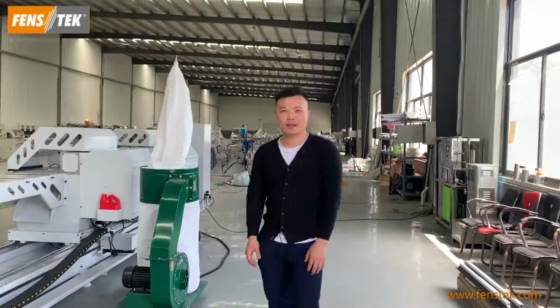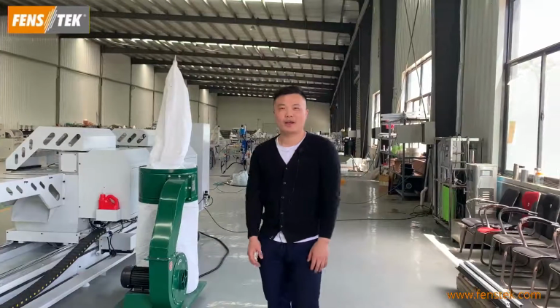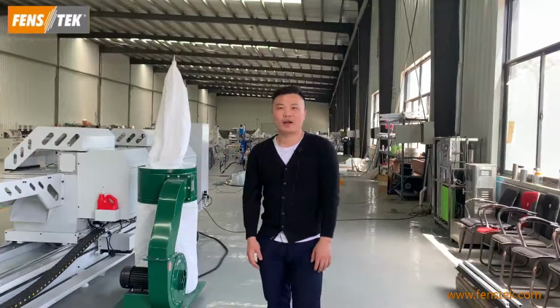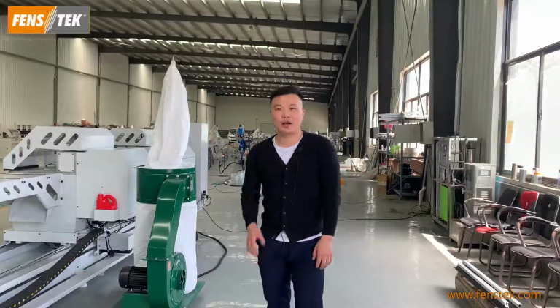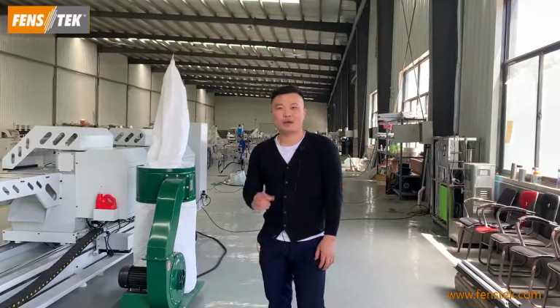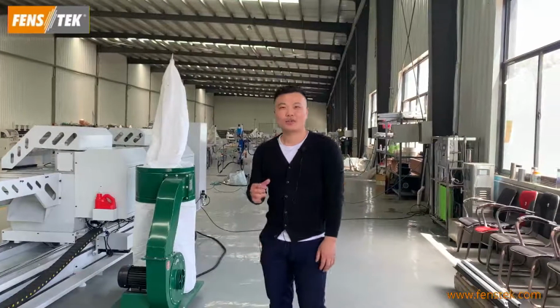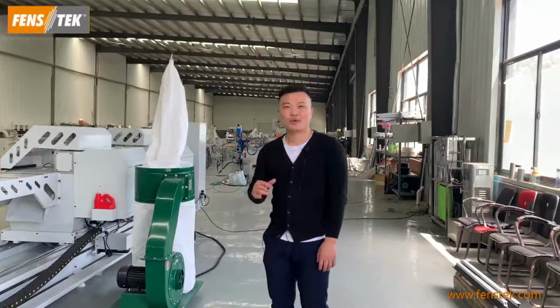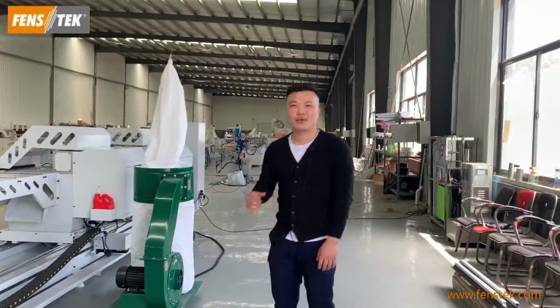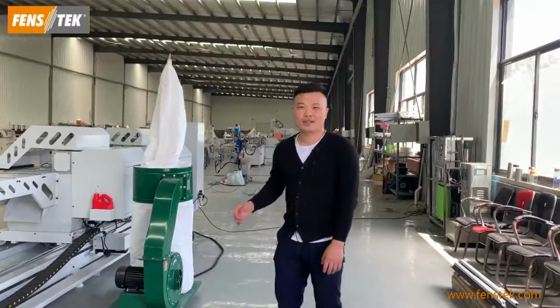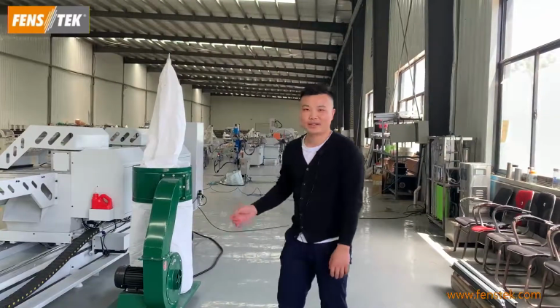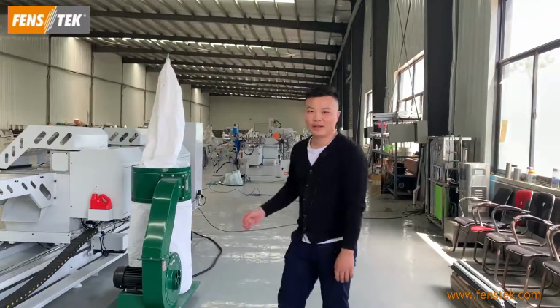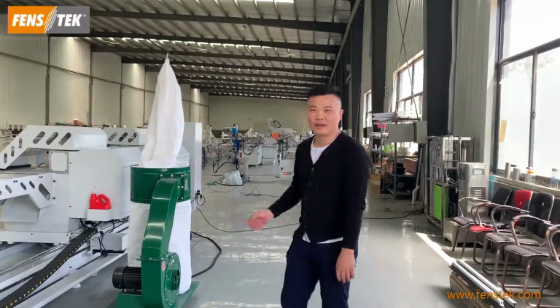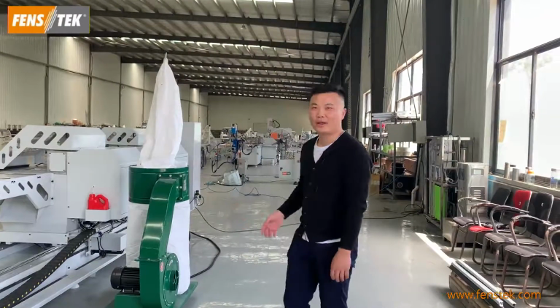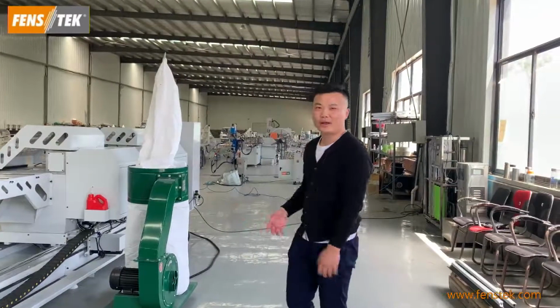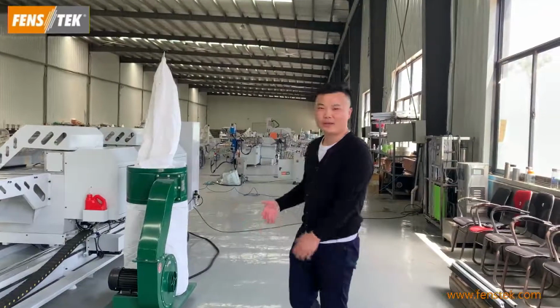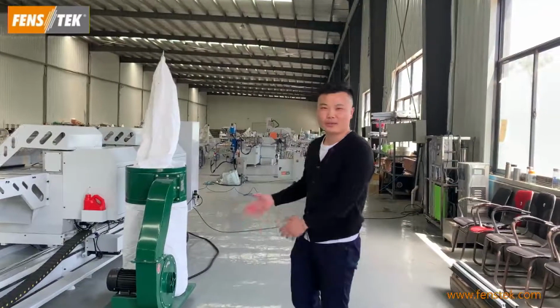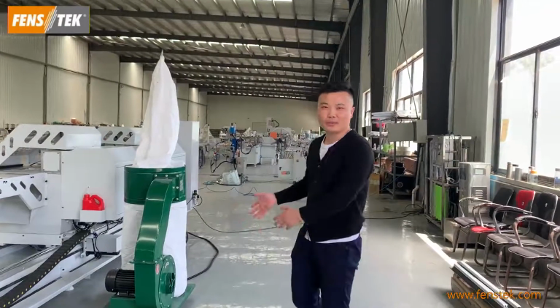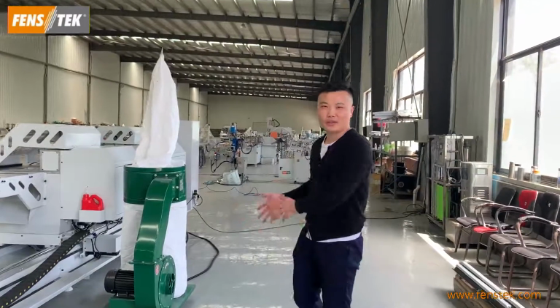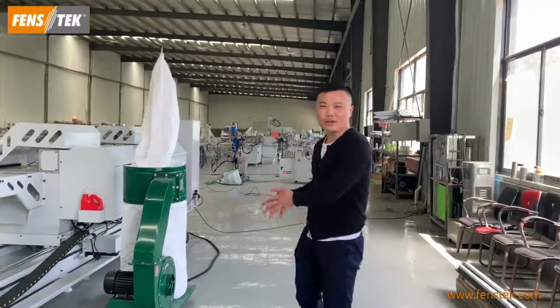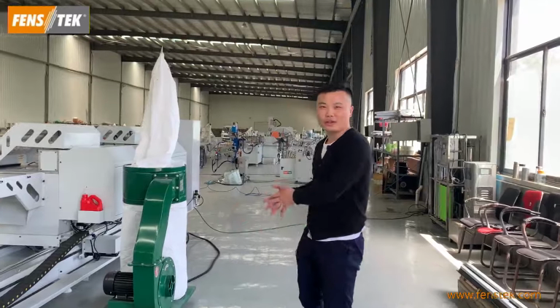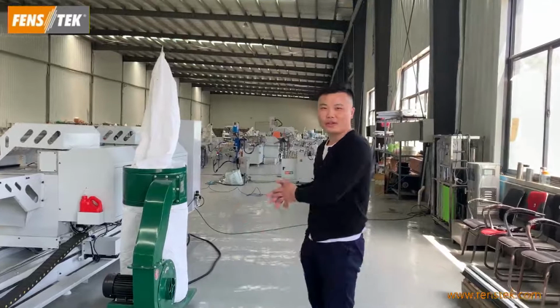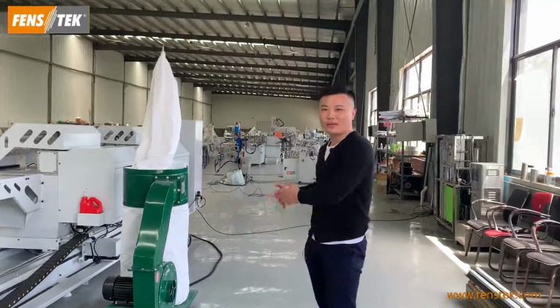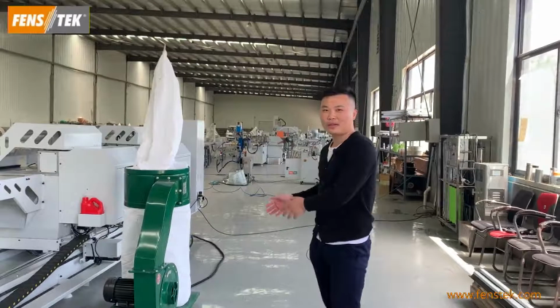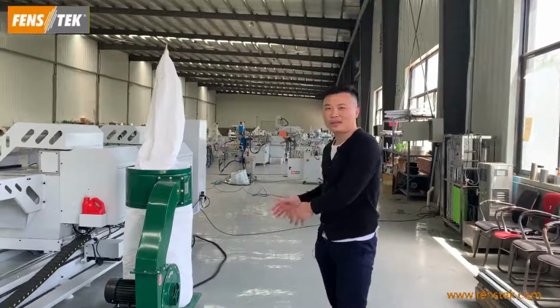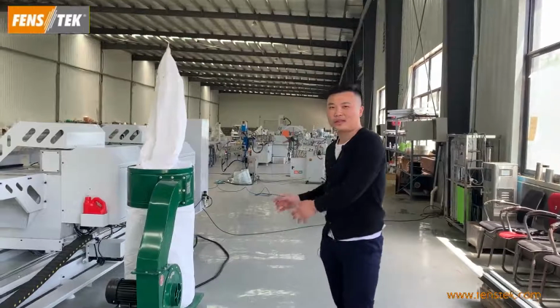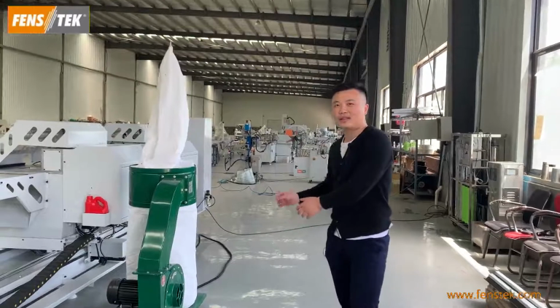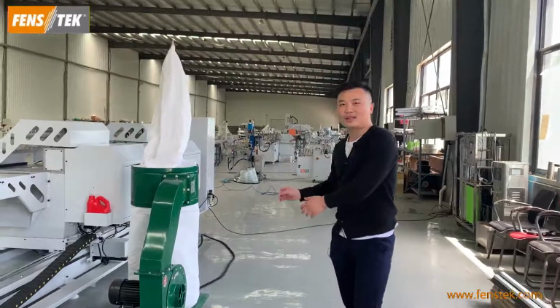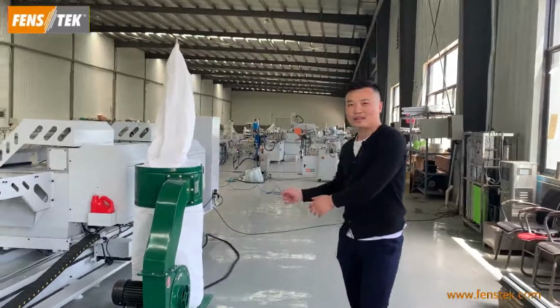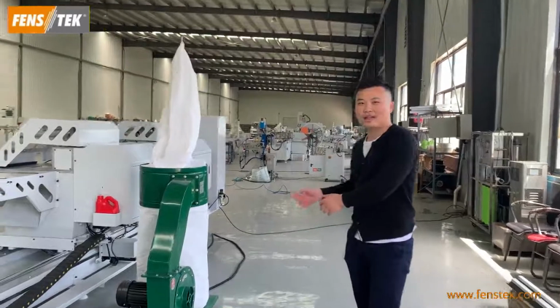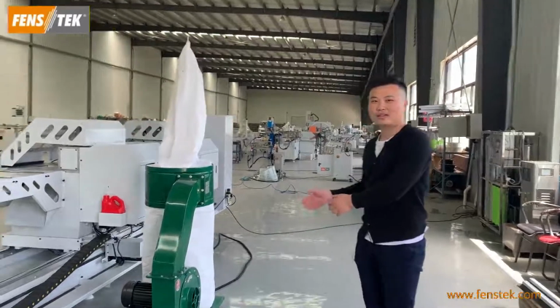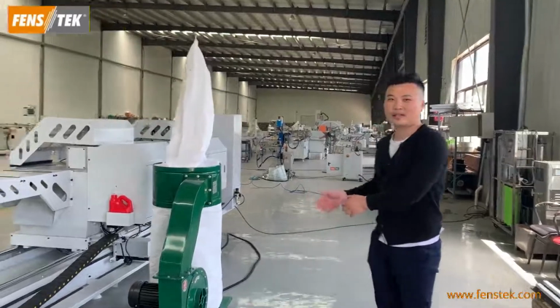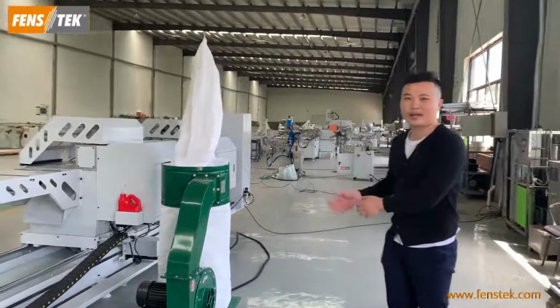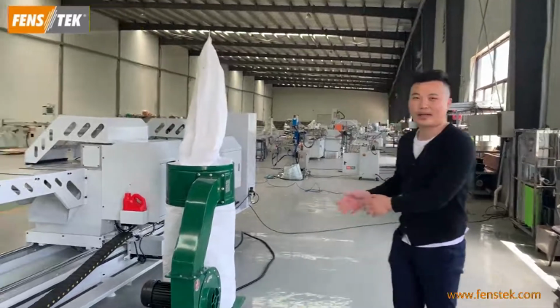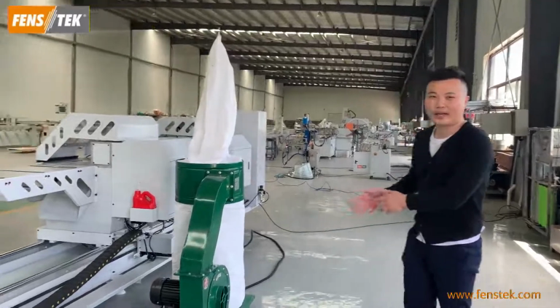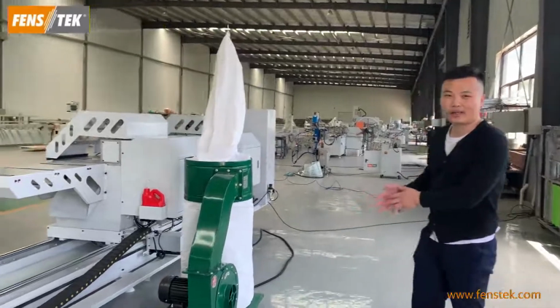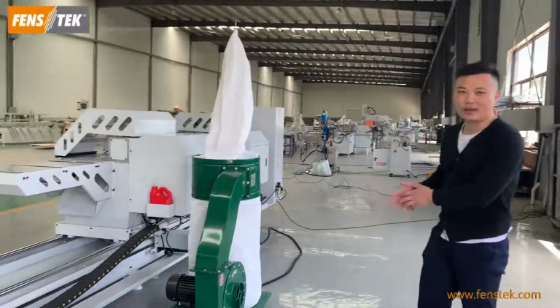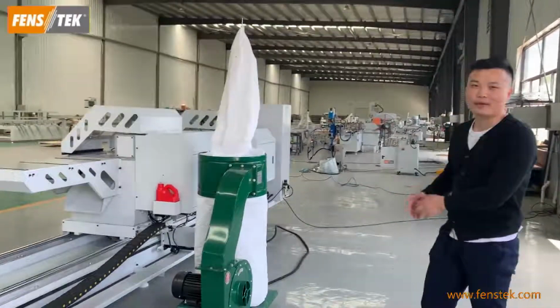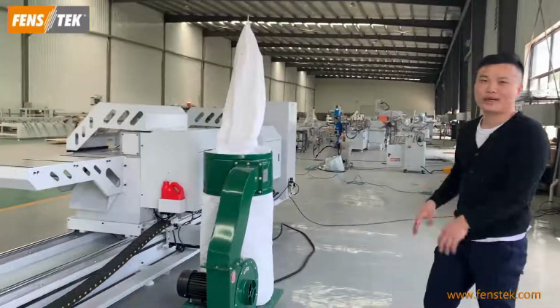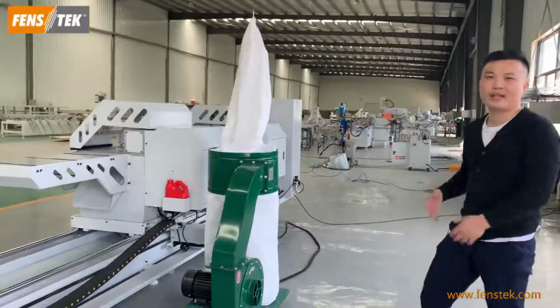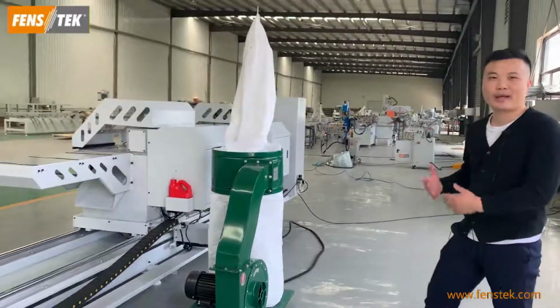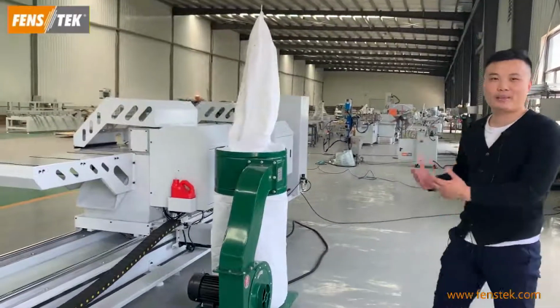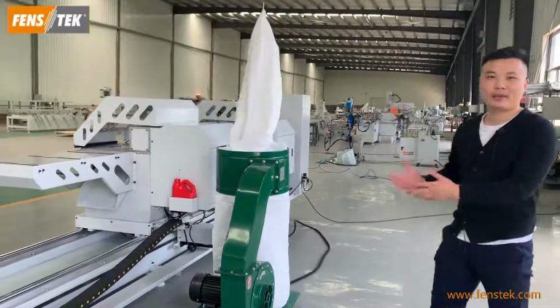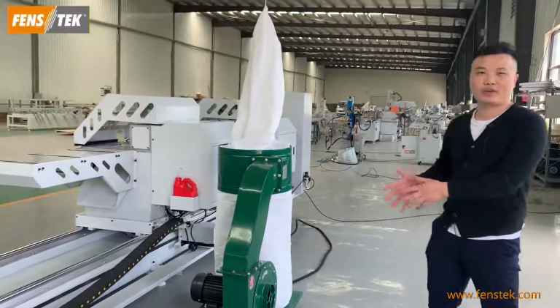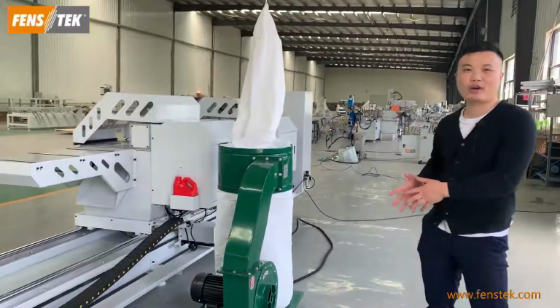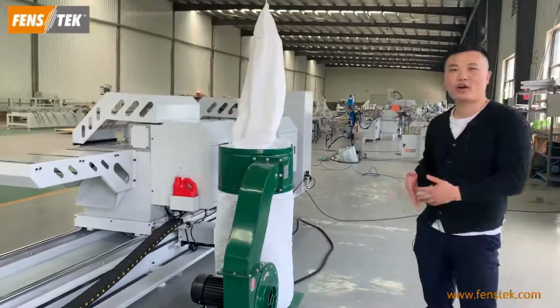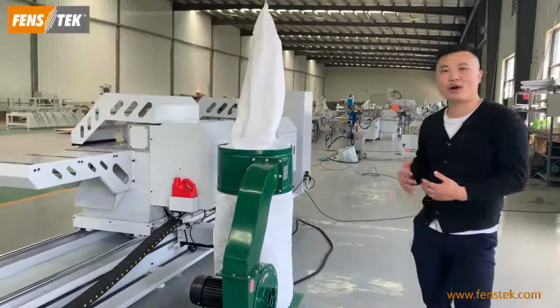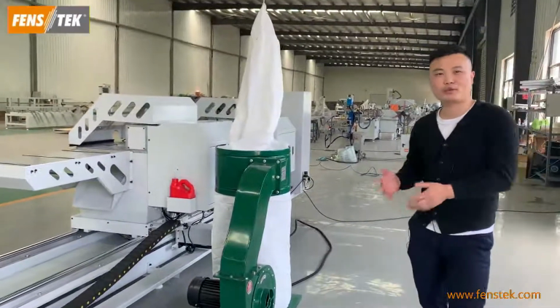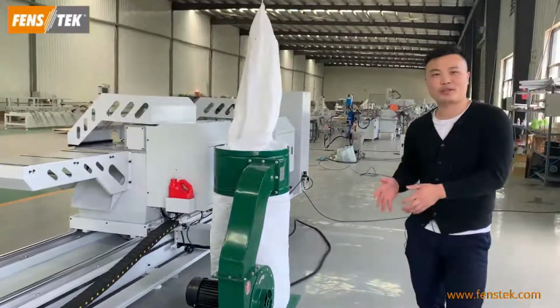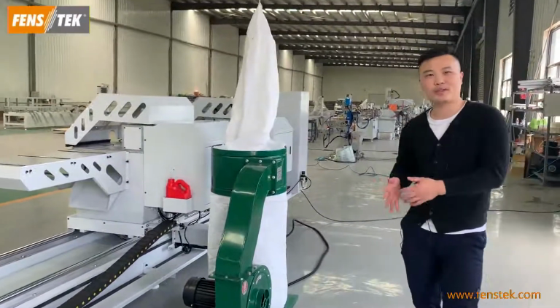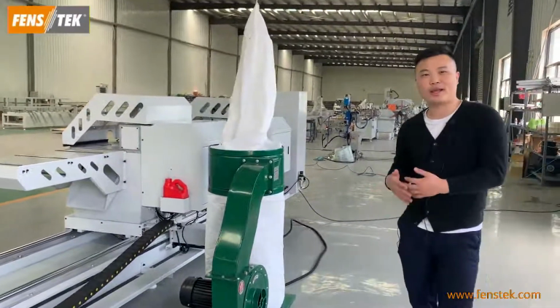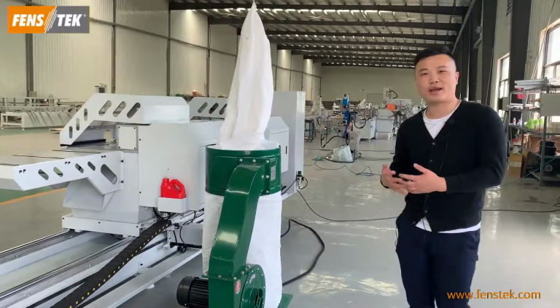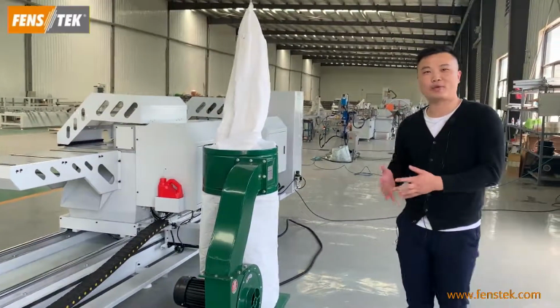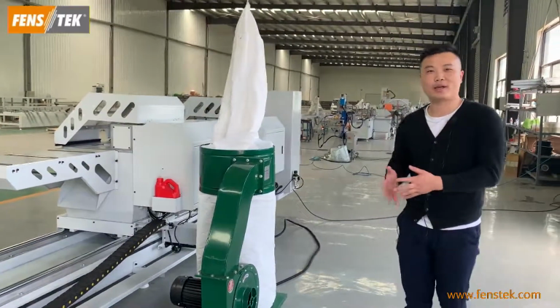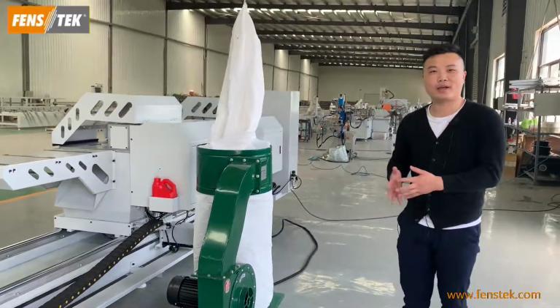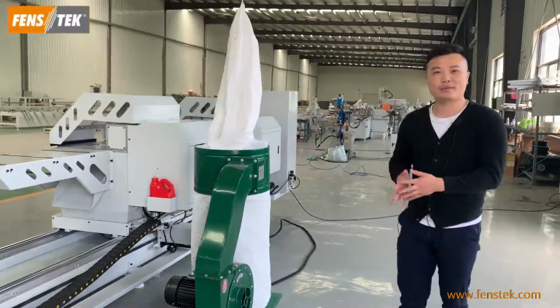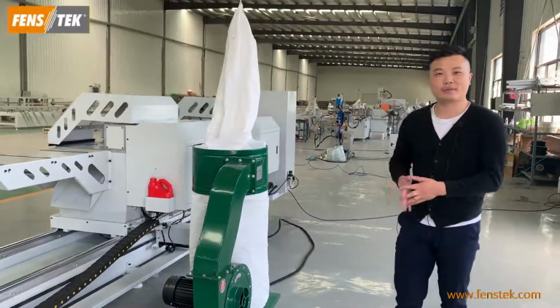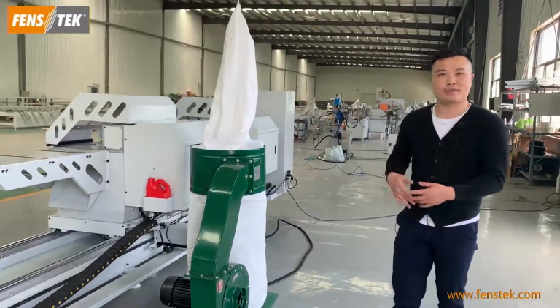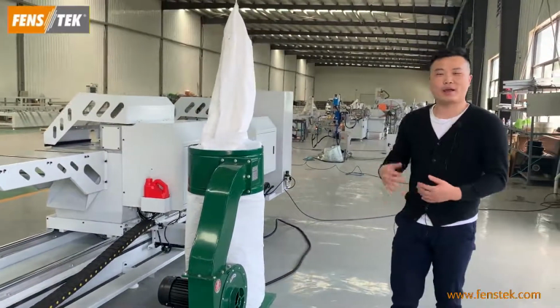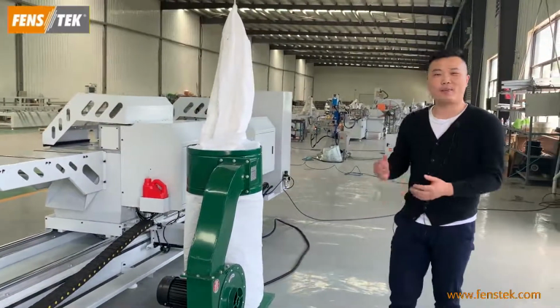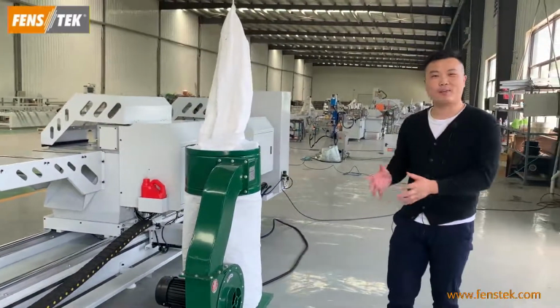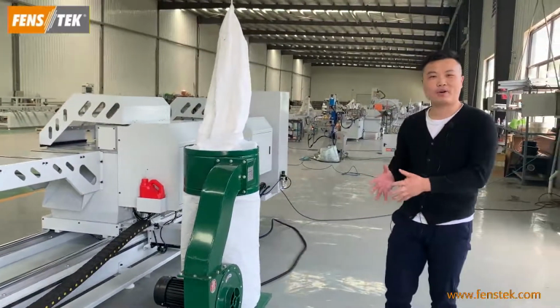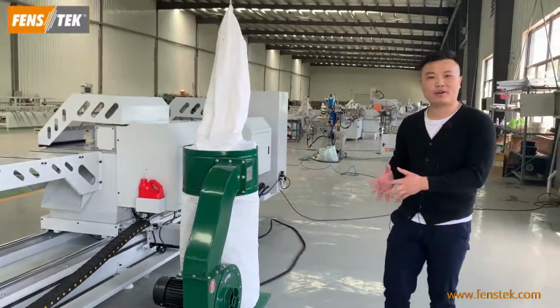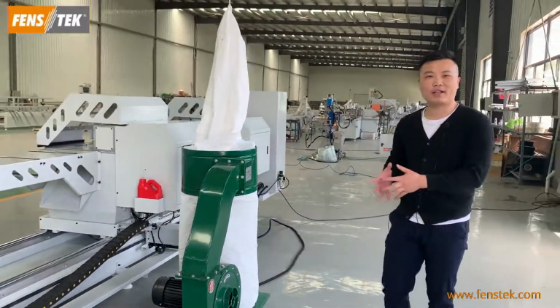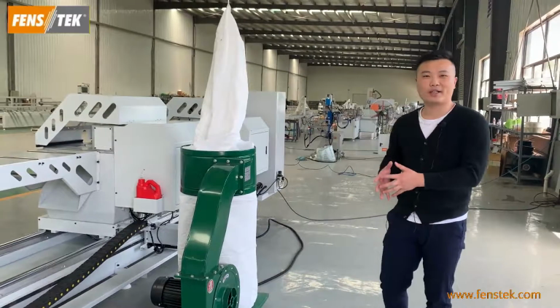Also, this machine adopts a dust collector. It can make your operating area much cleaner.